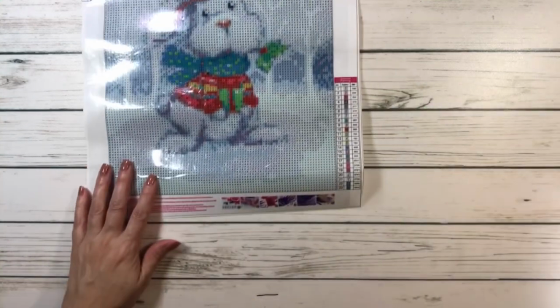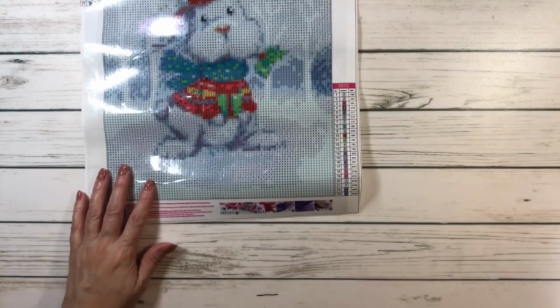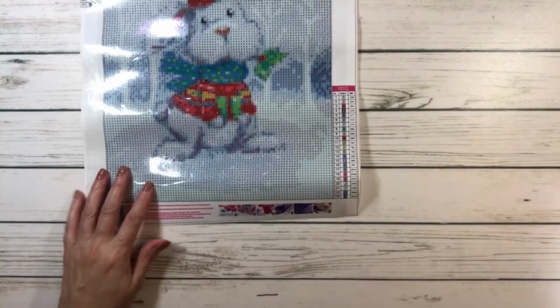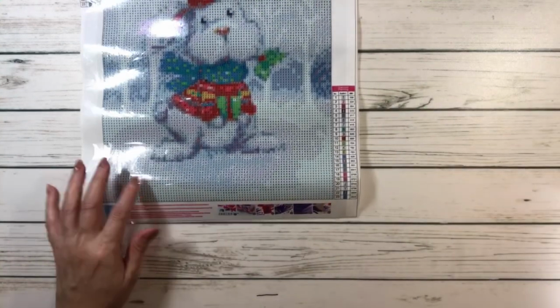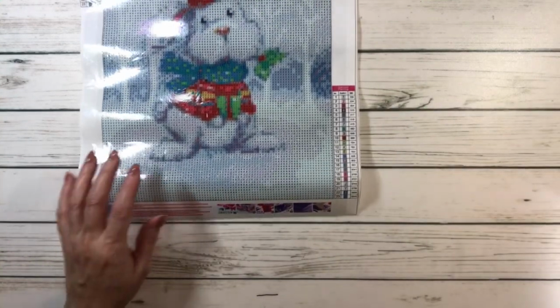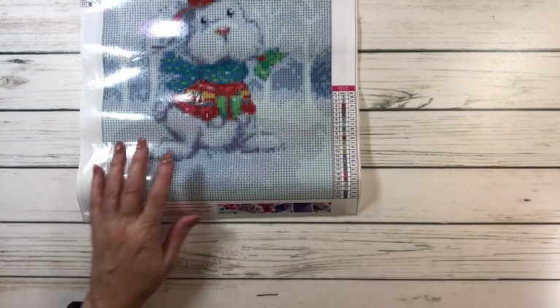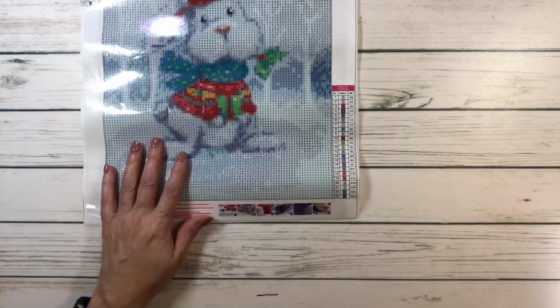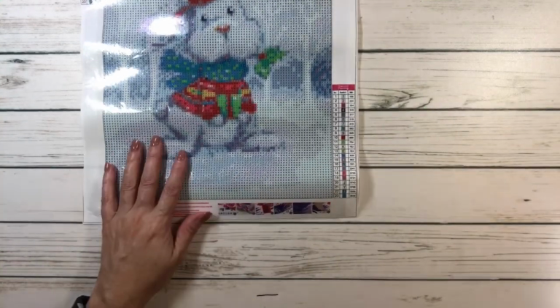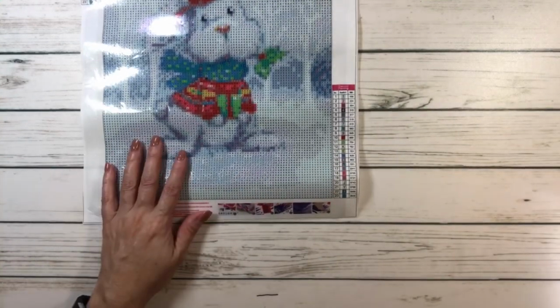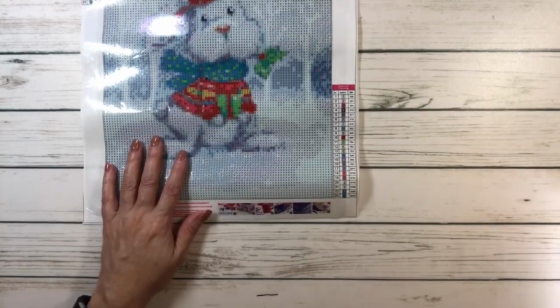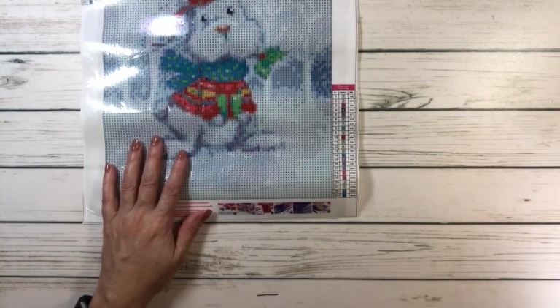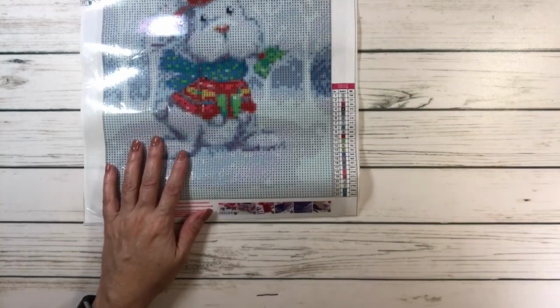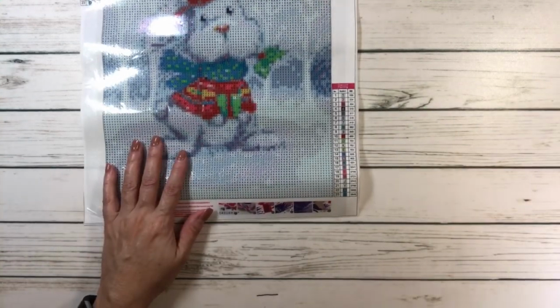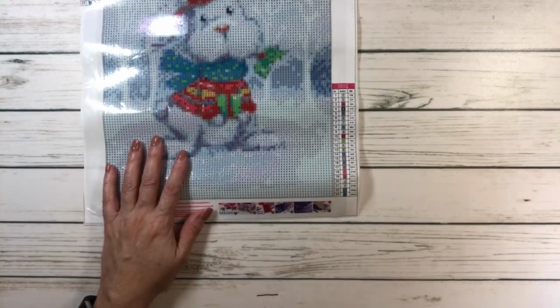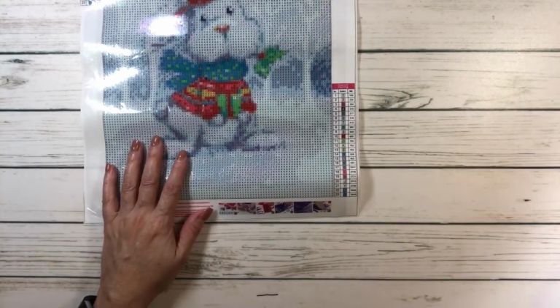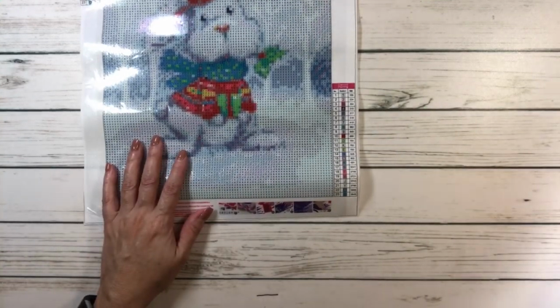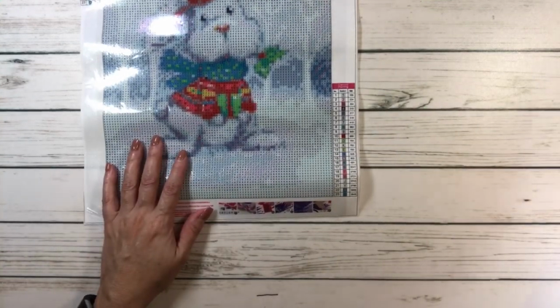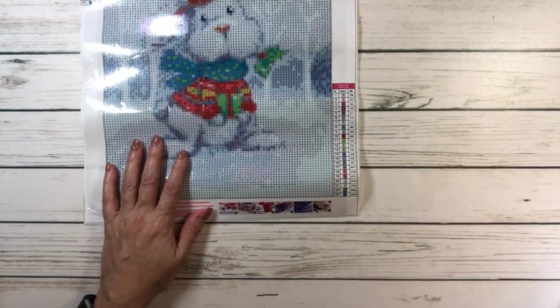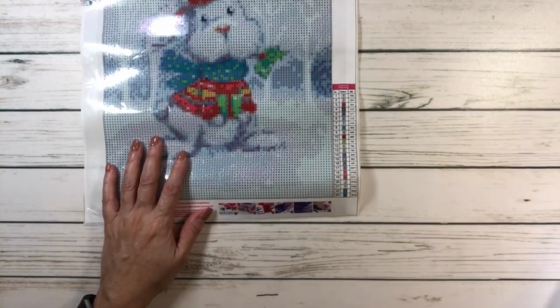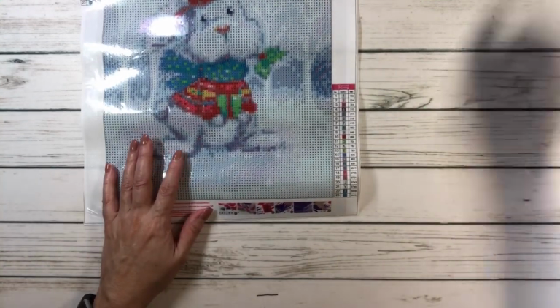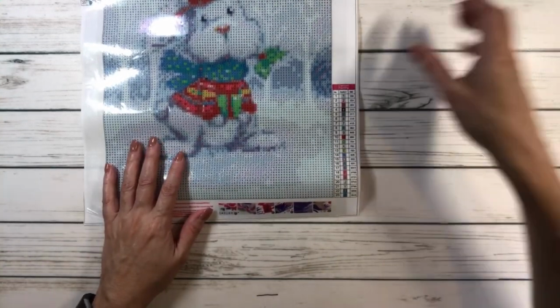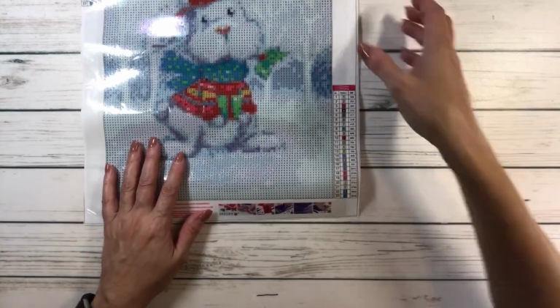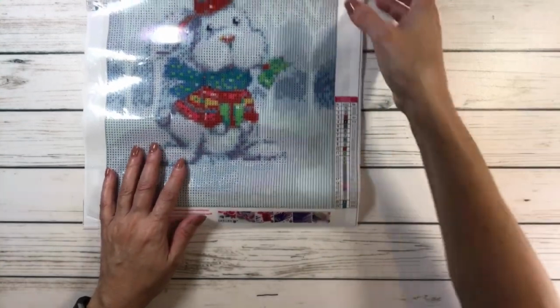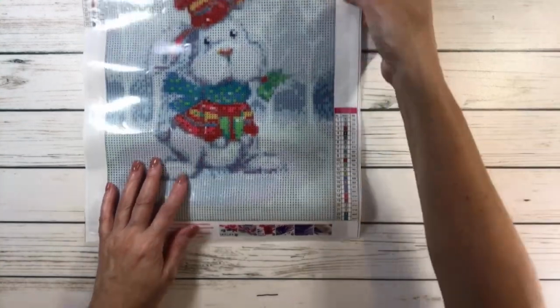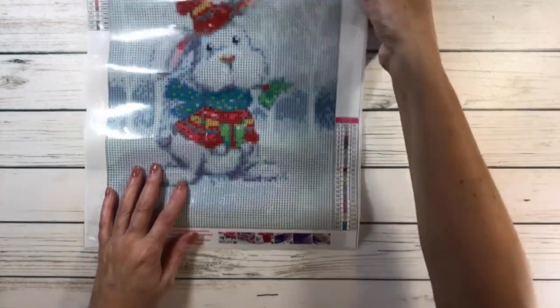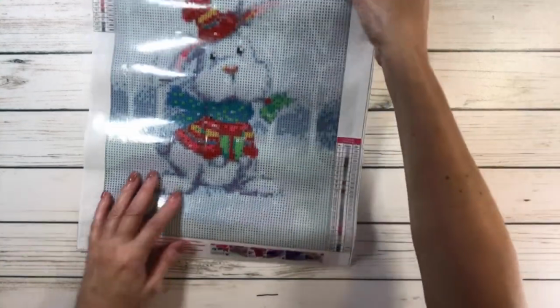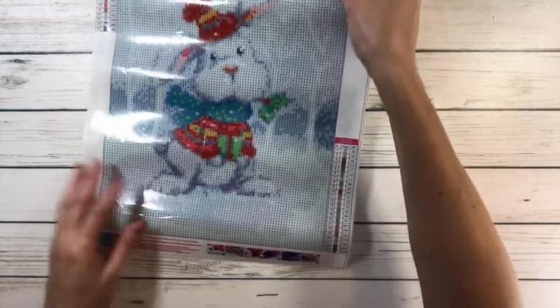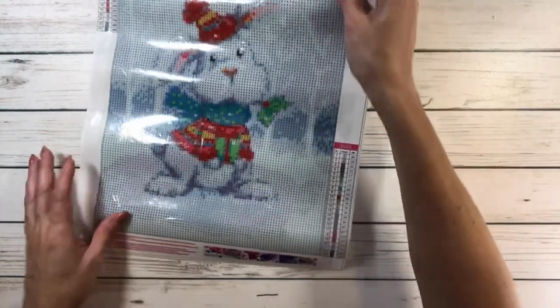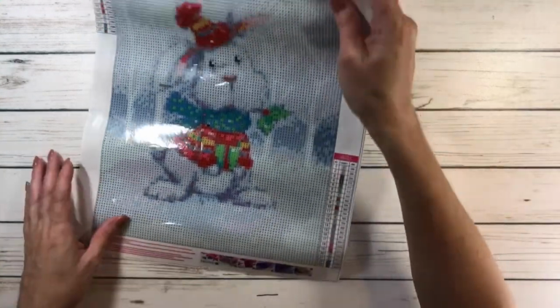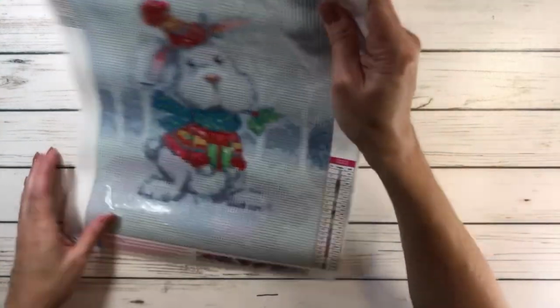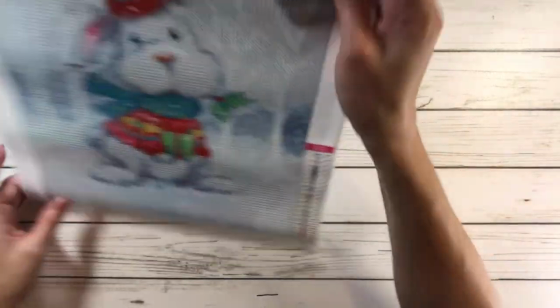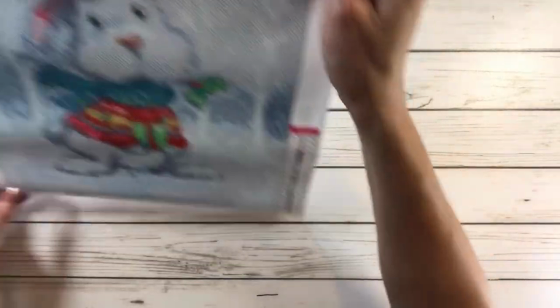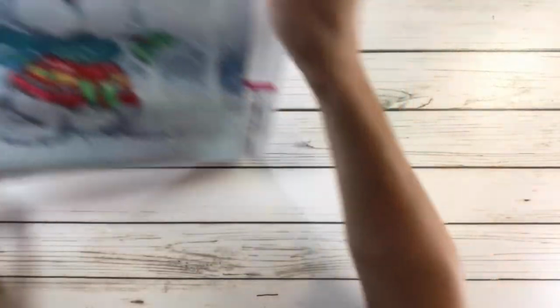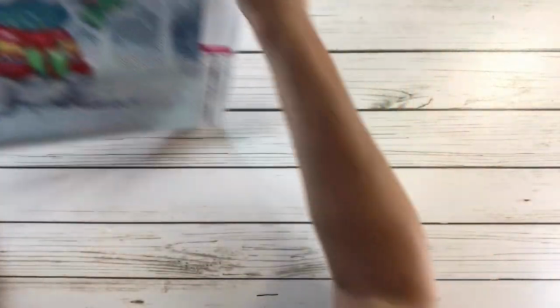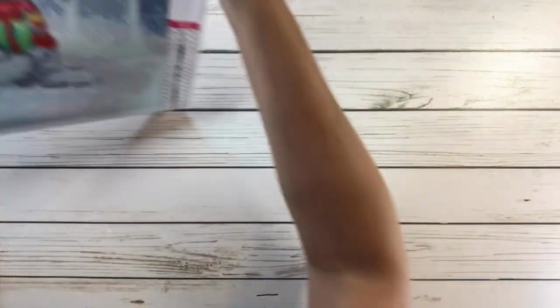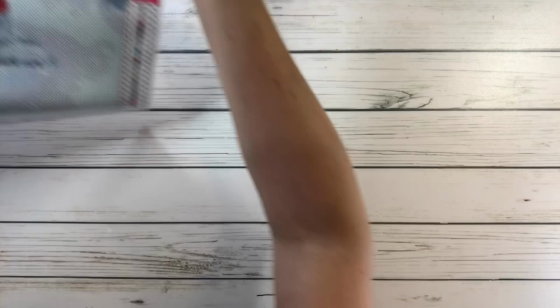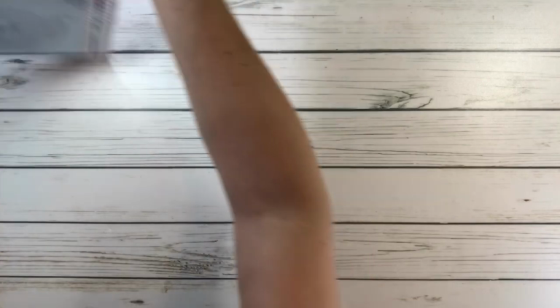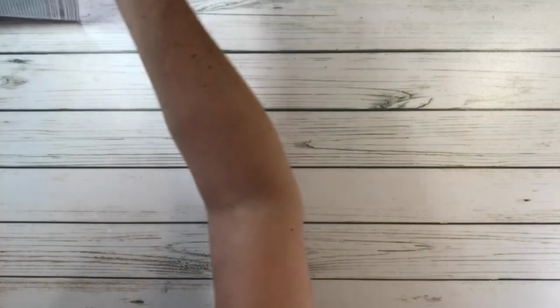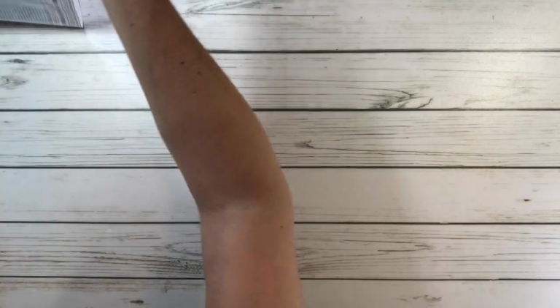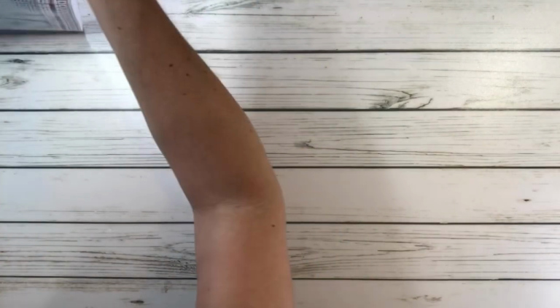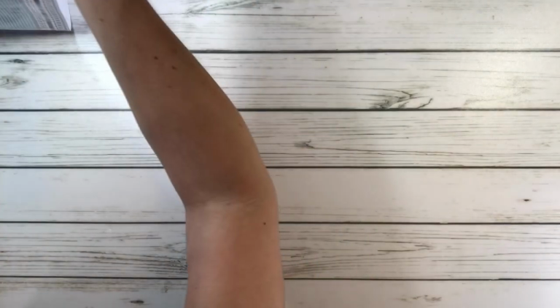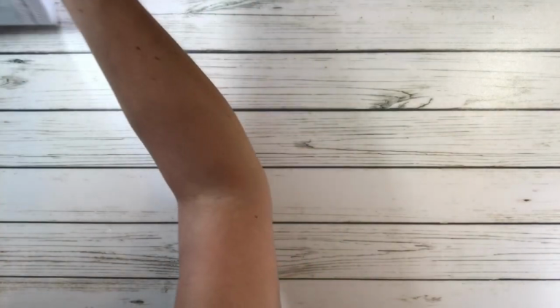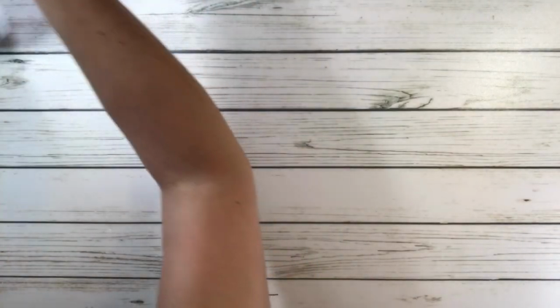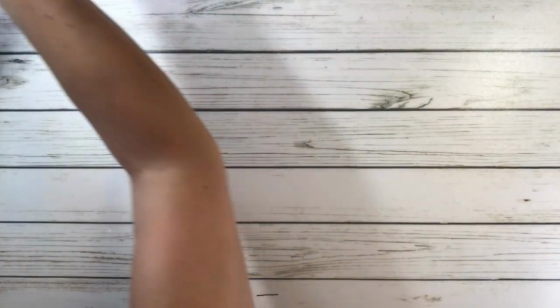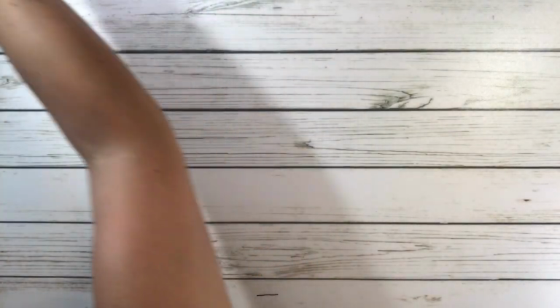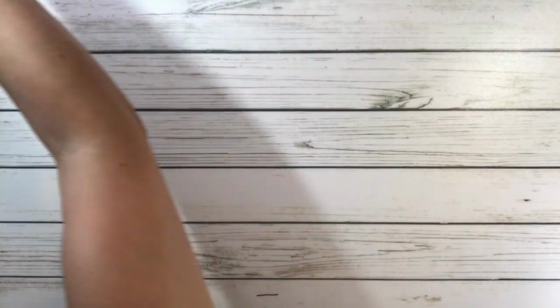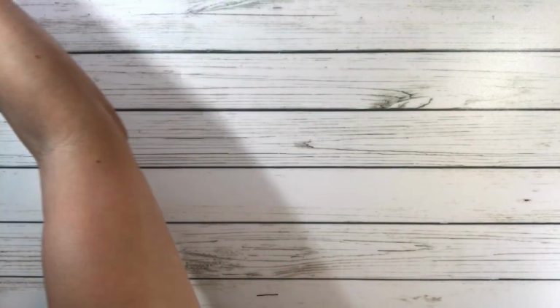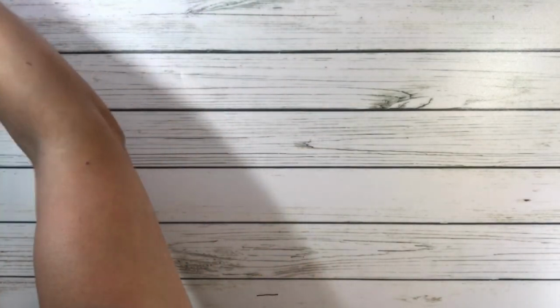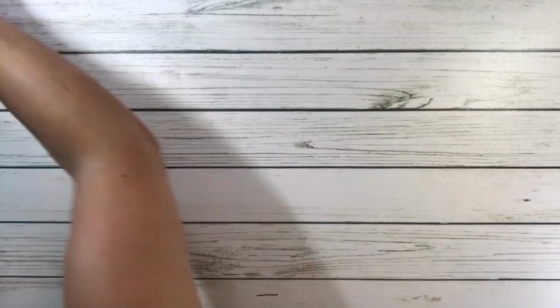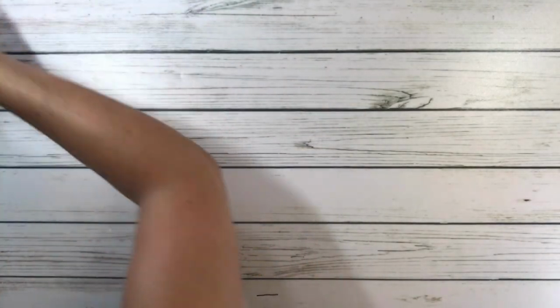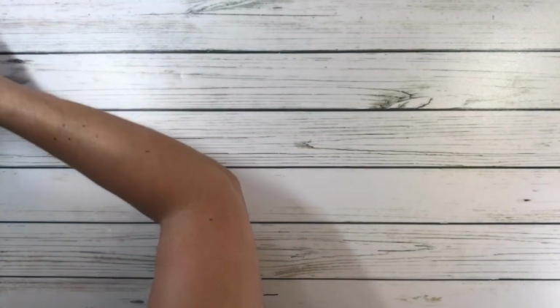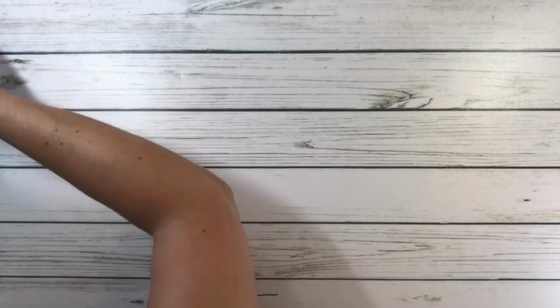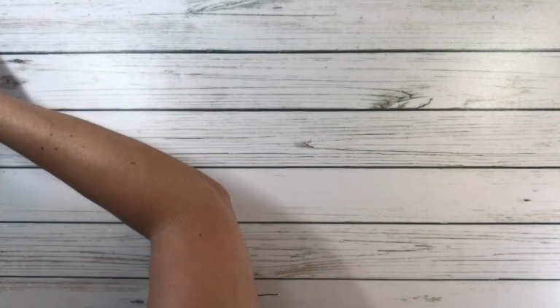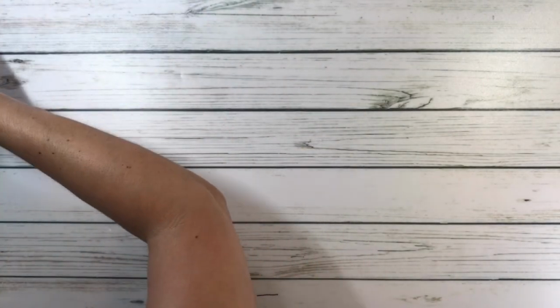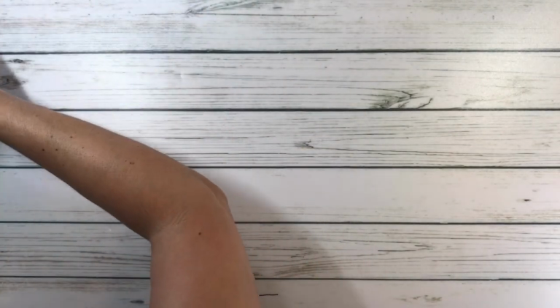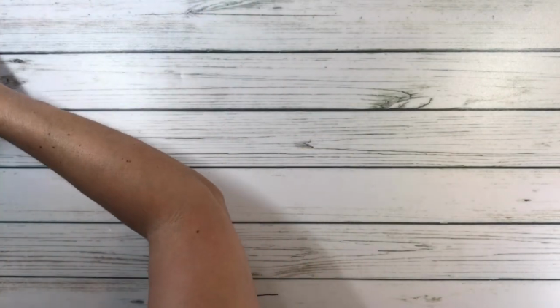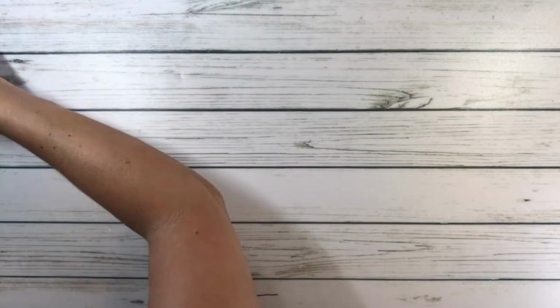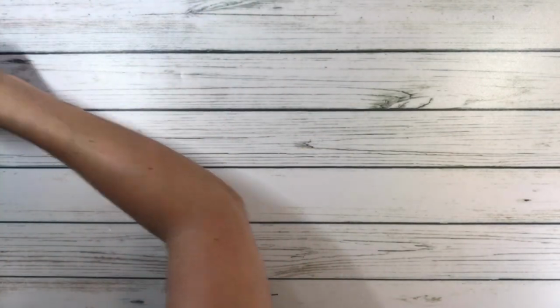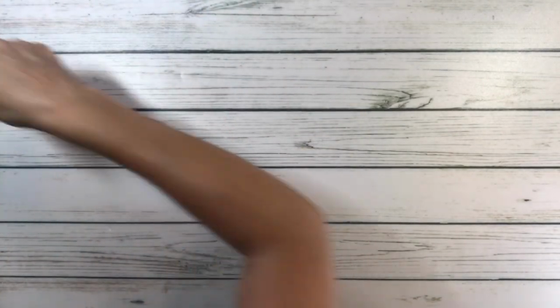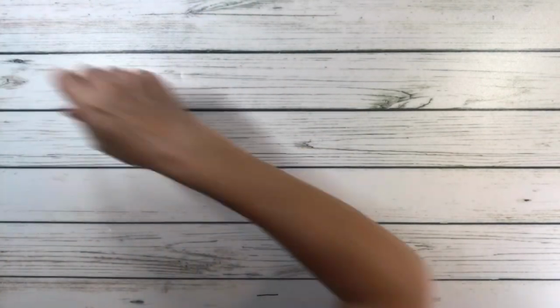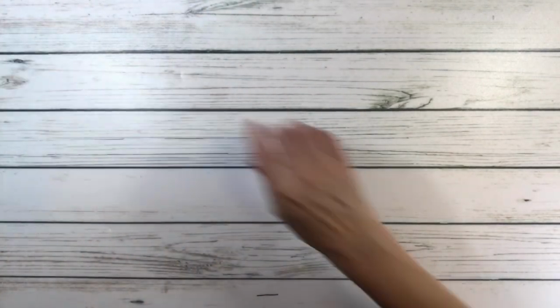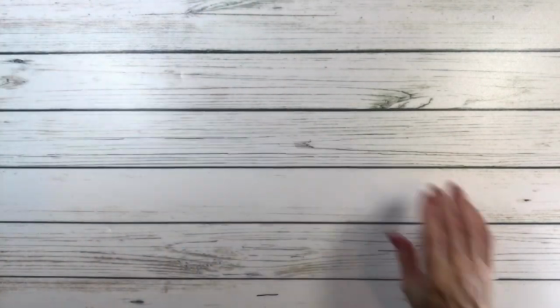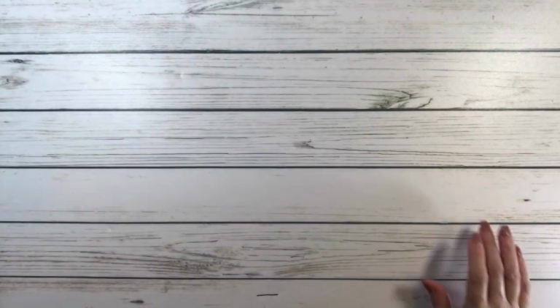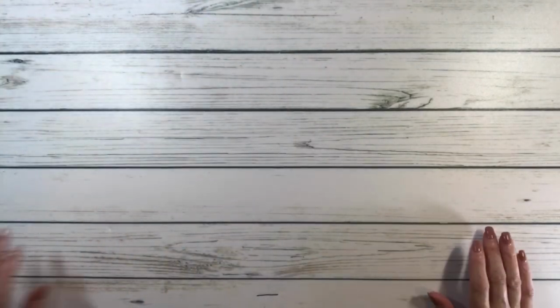And this one is also $5.79. I believe all five of them are $5.79.